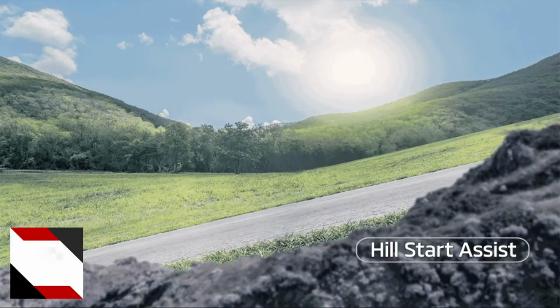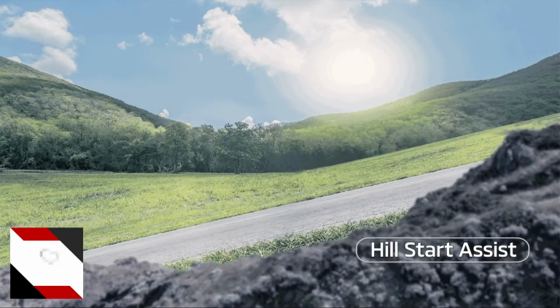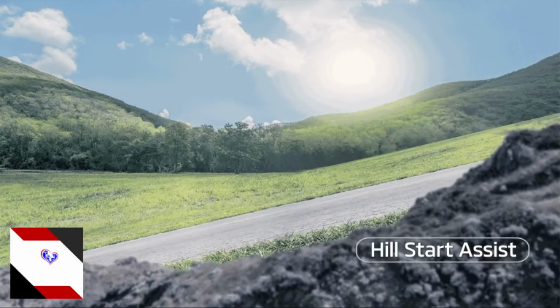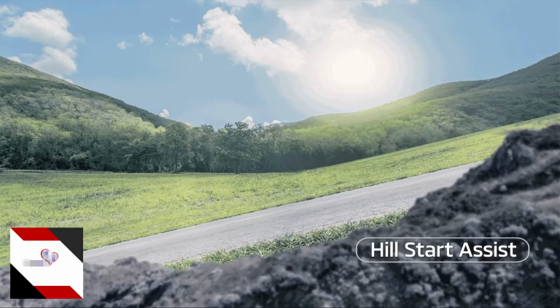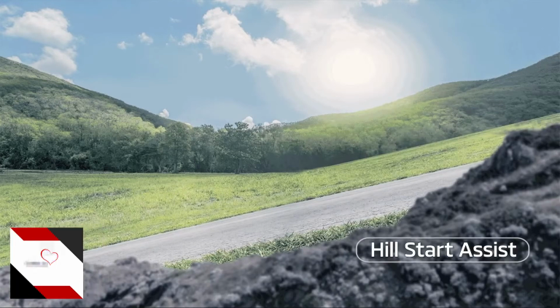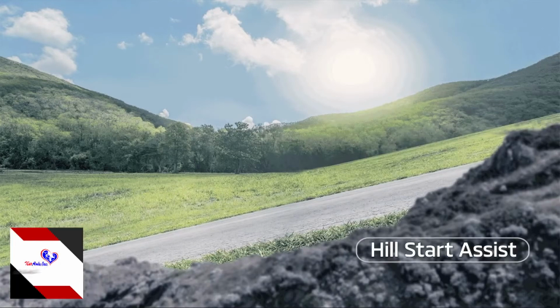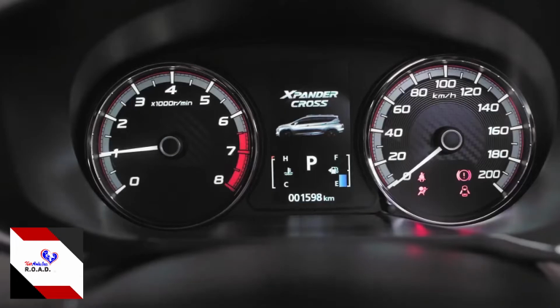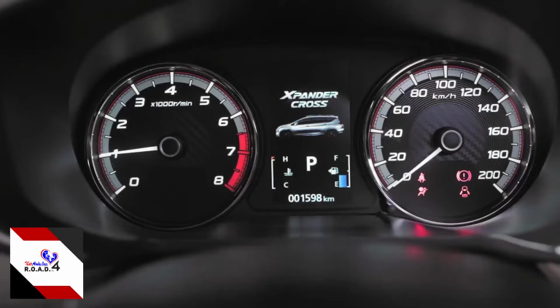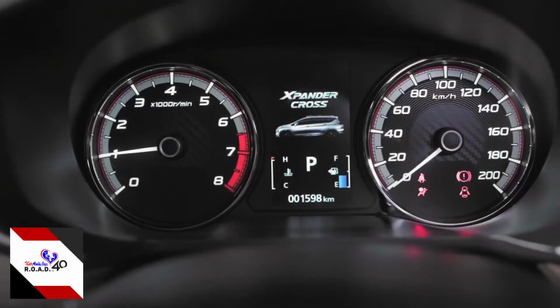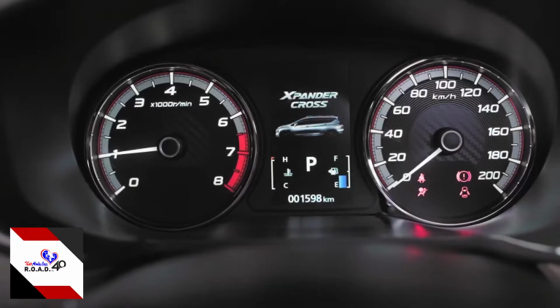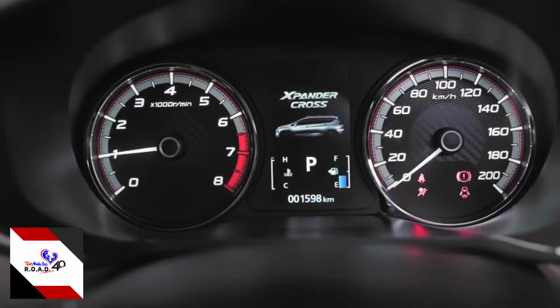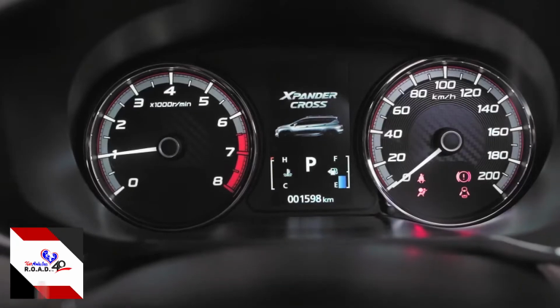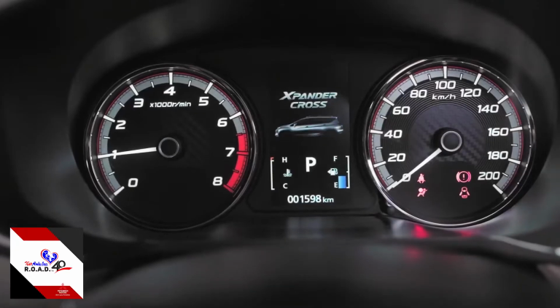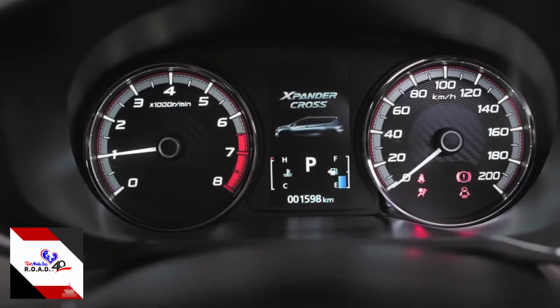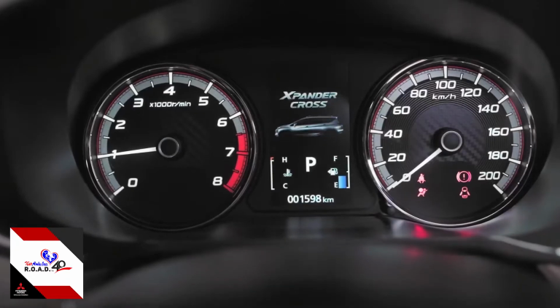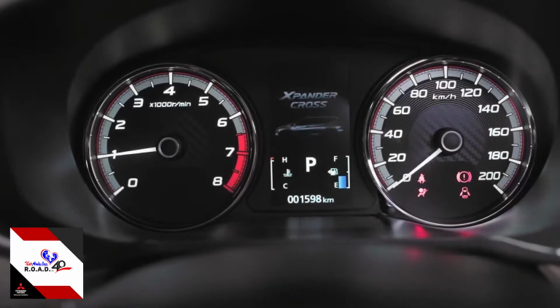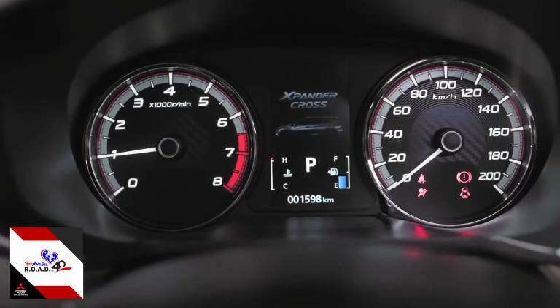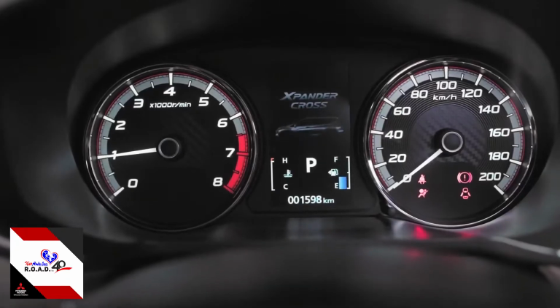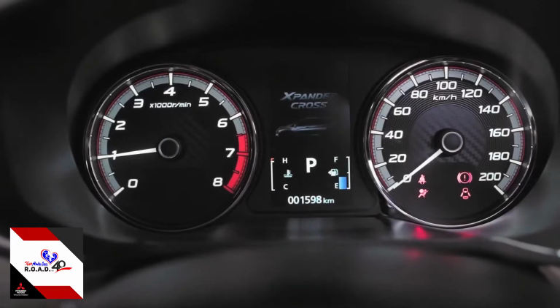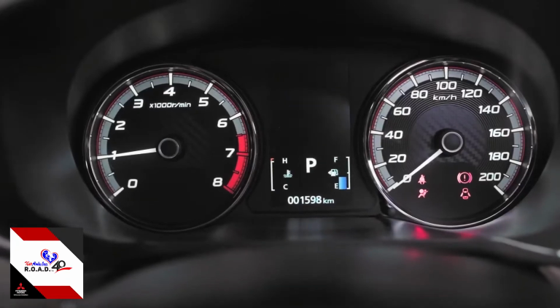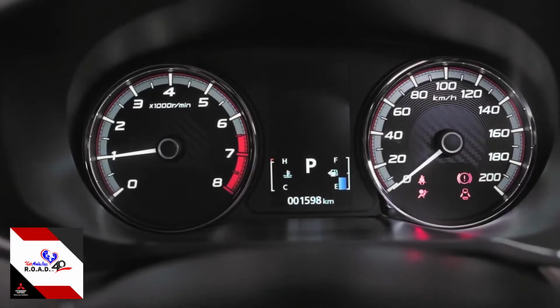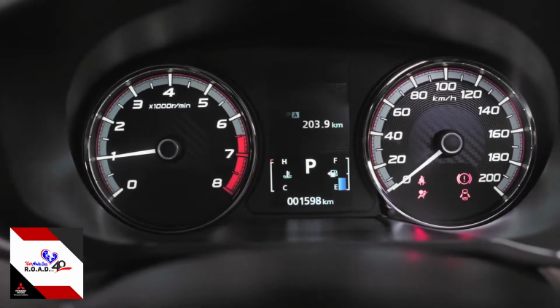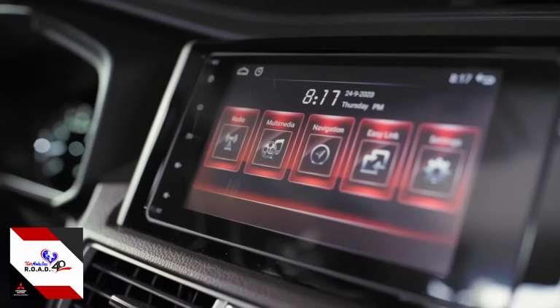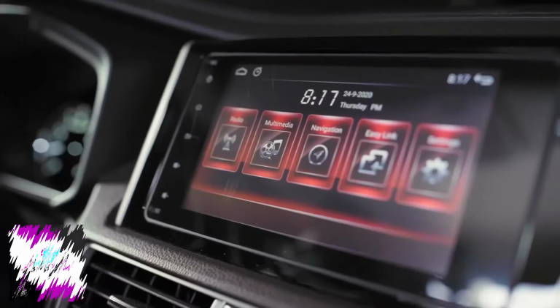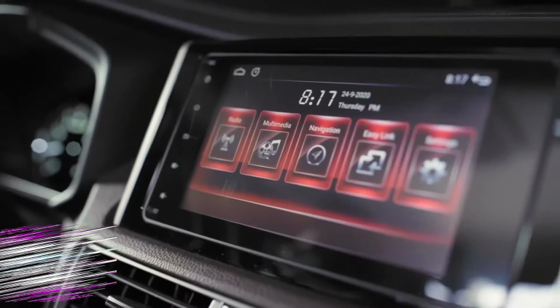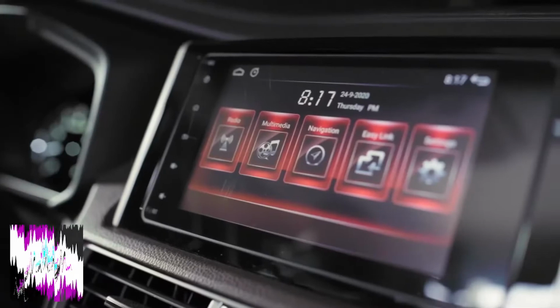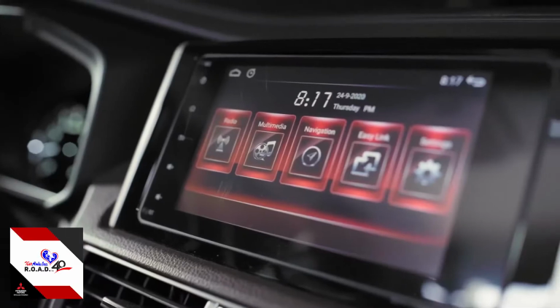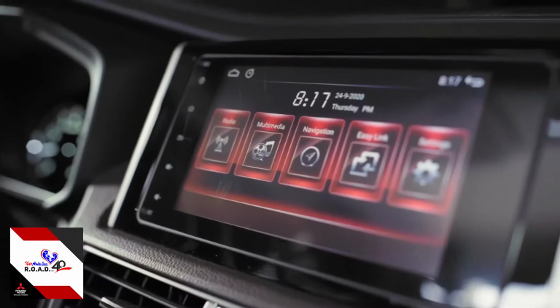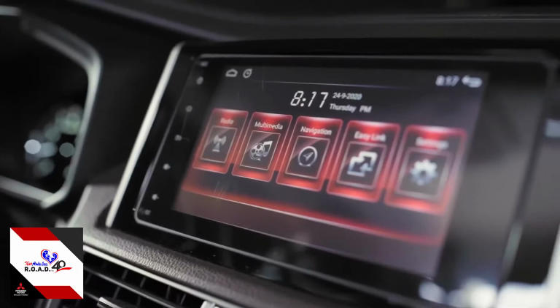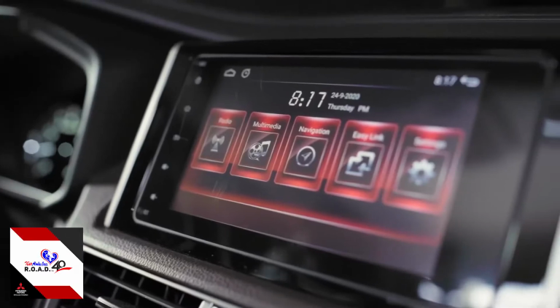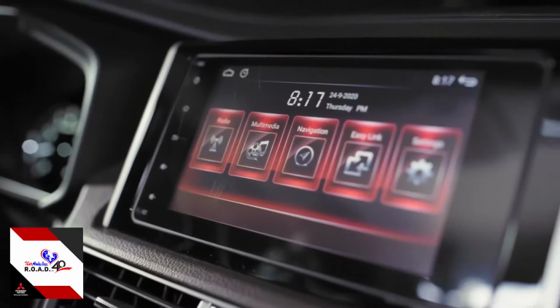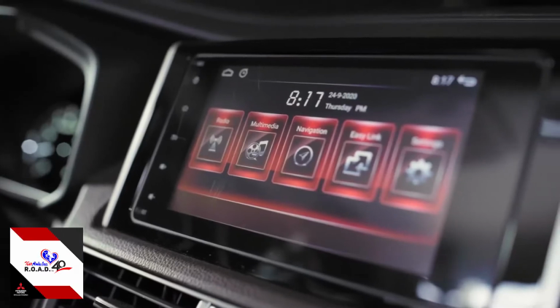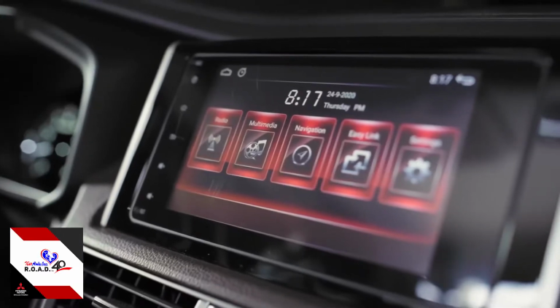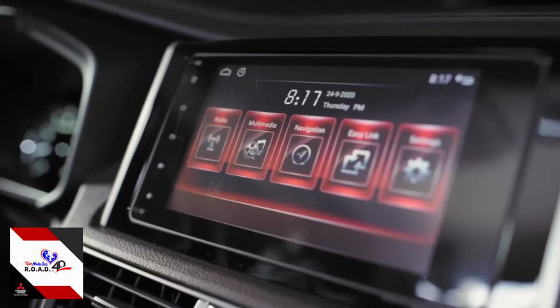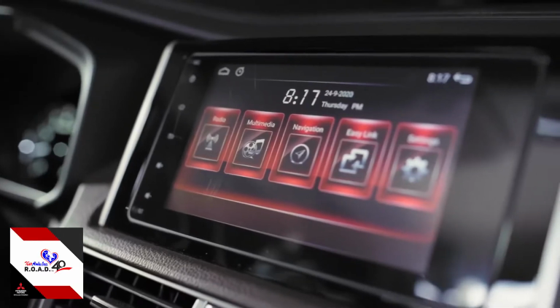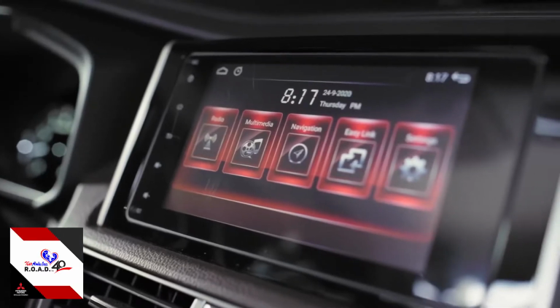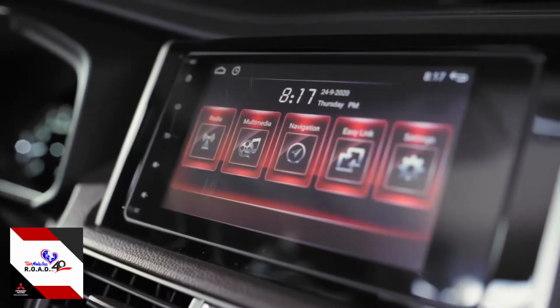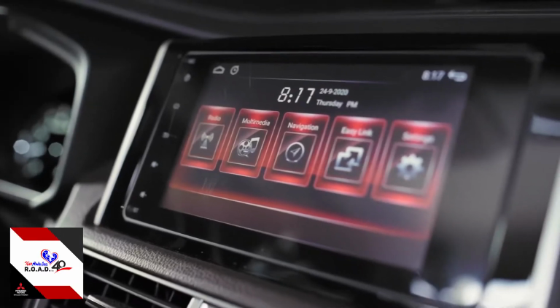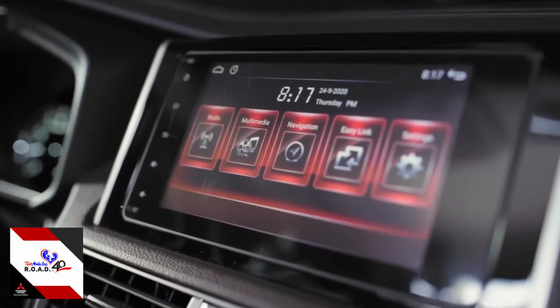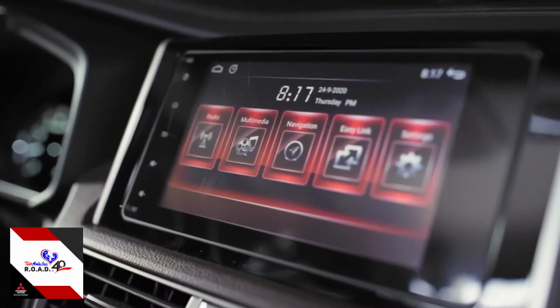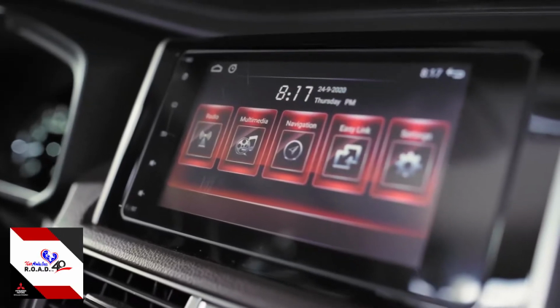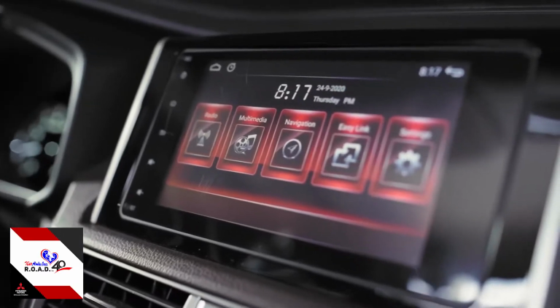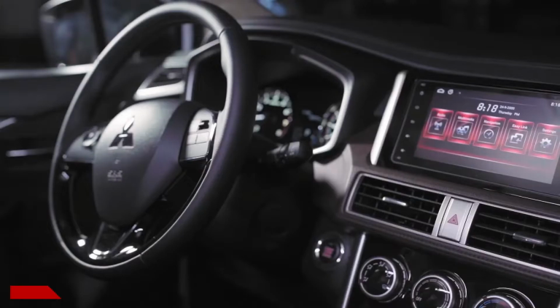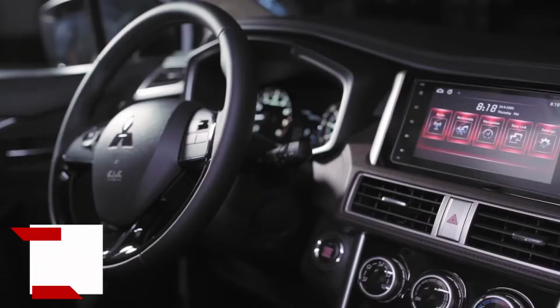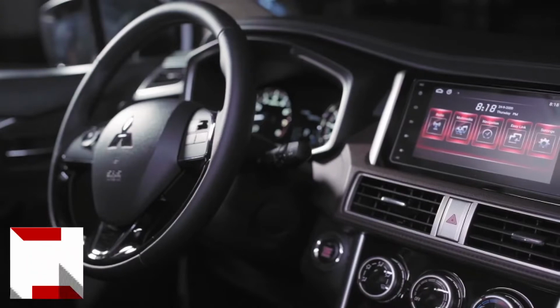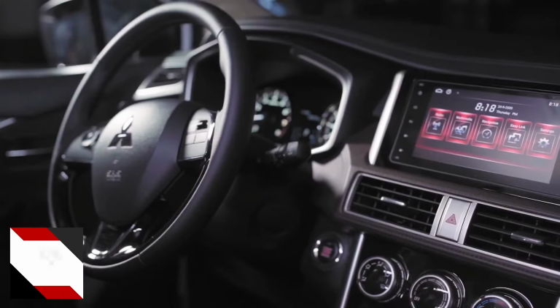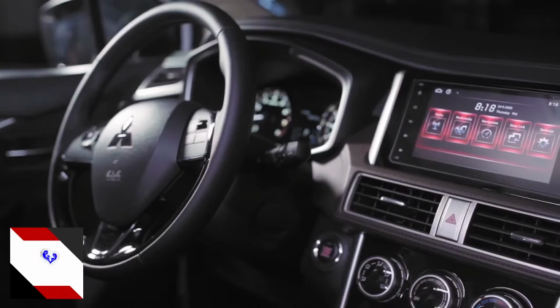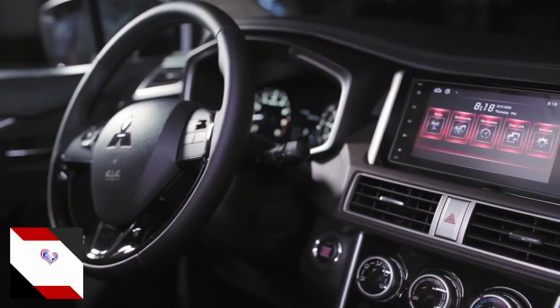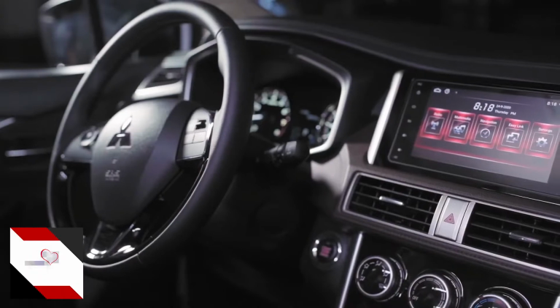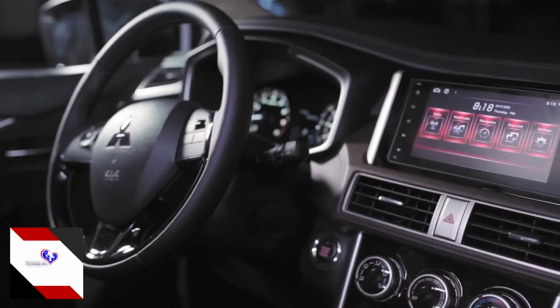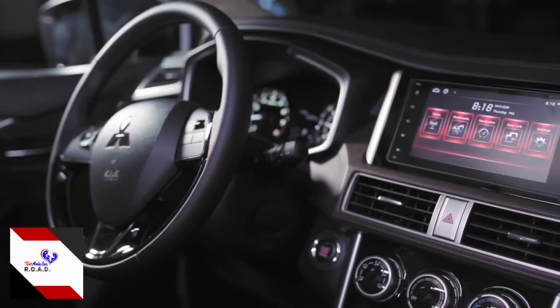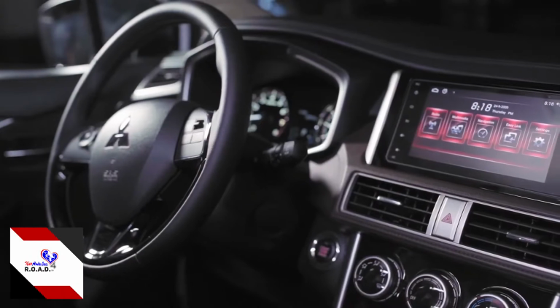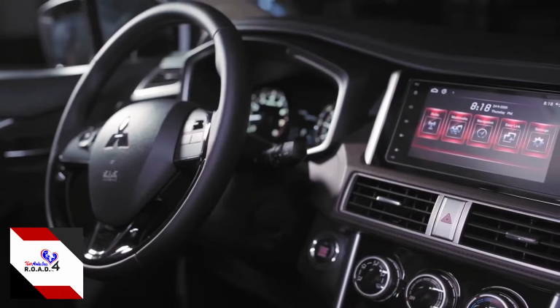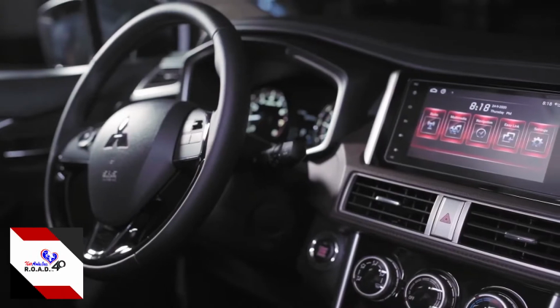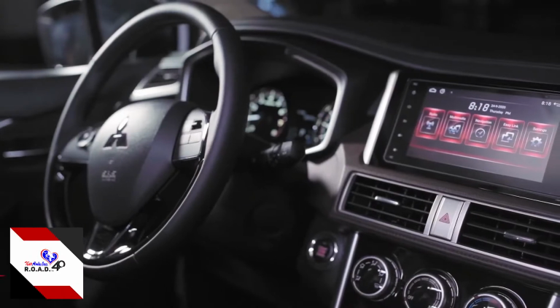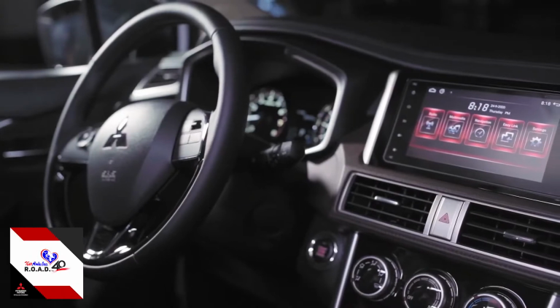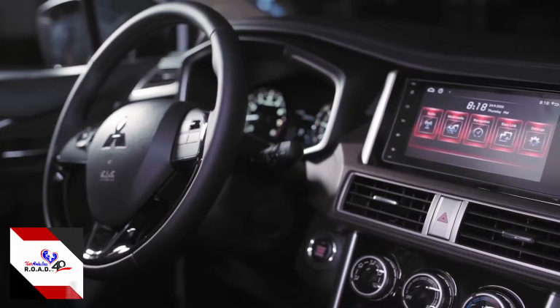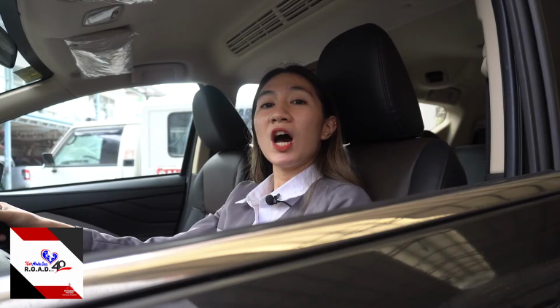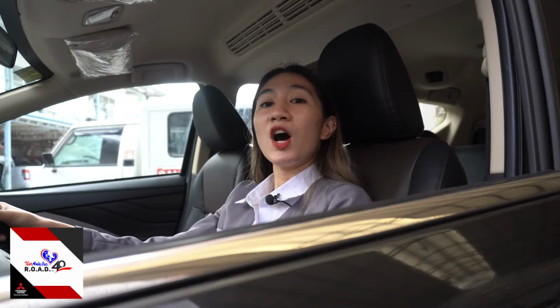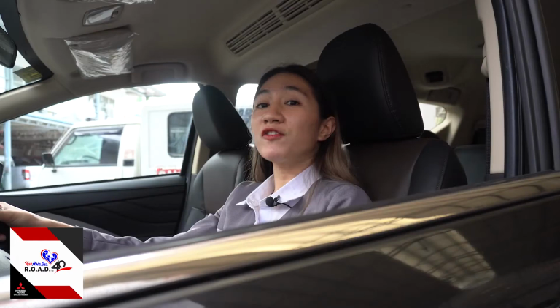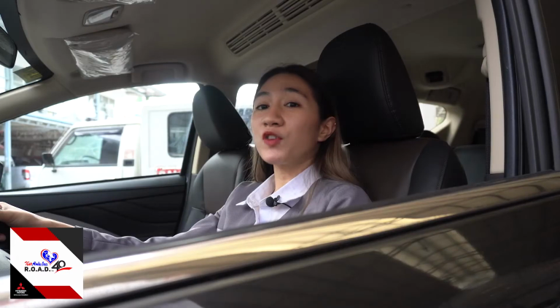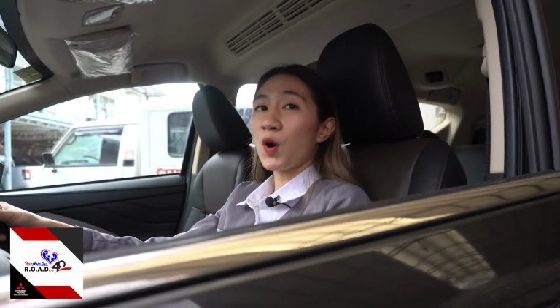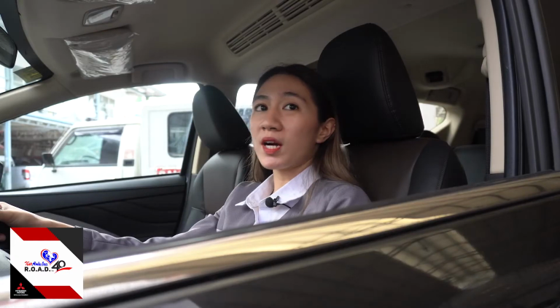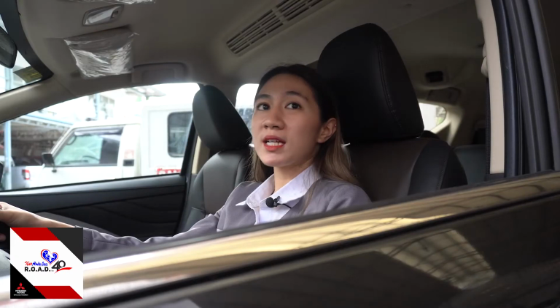It also features a keyless operation system, engine push start, and cruise control.